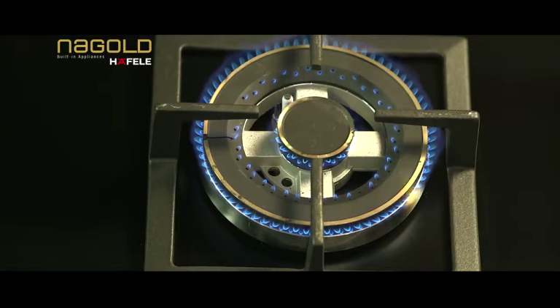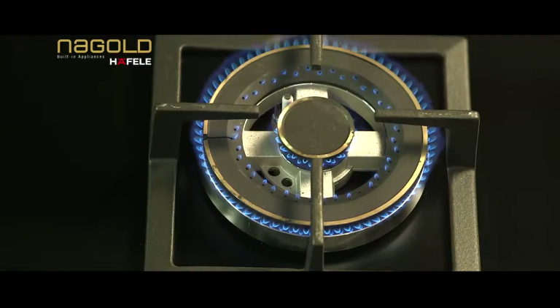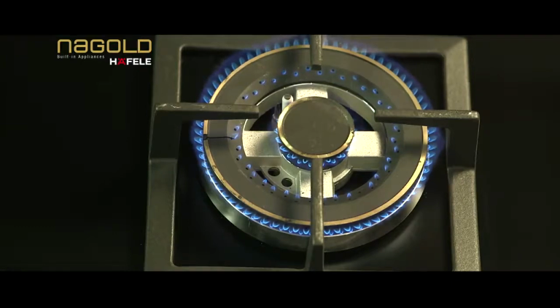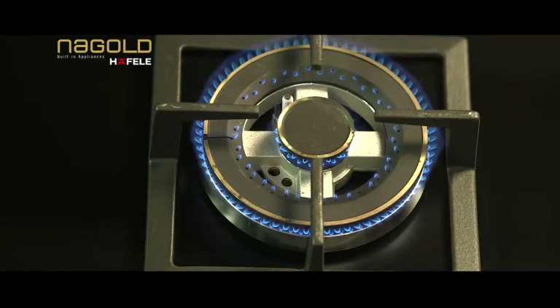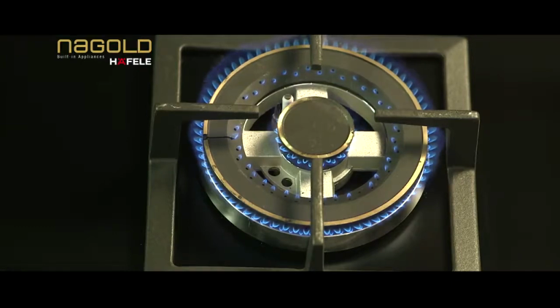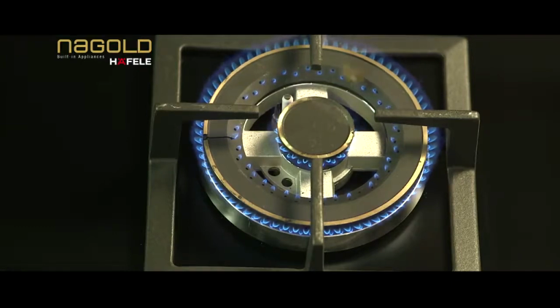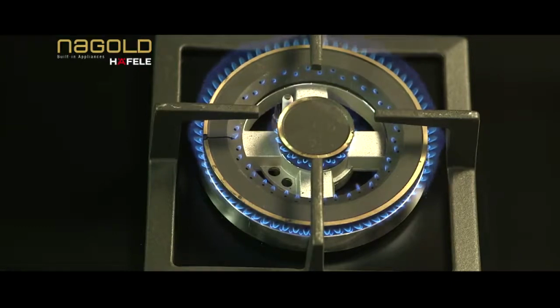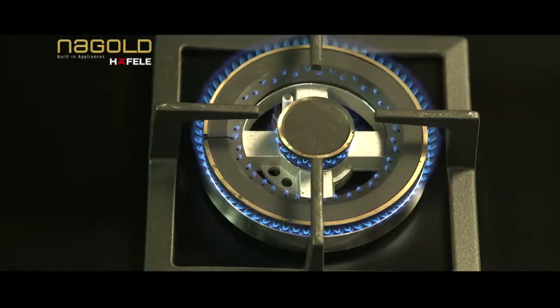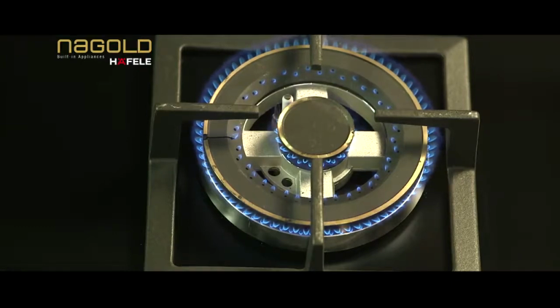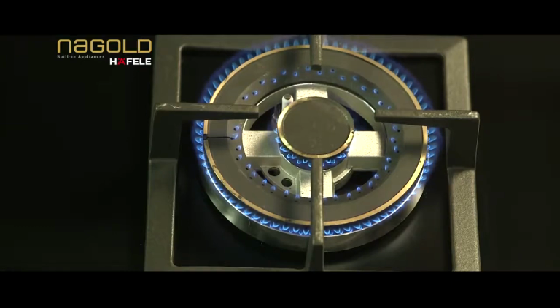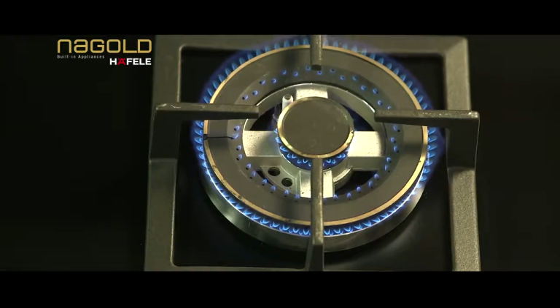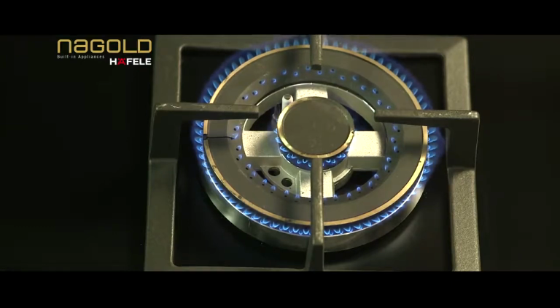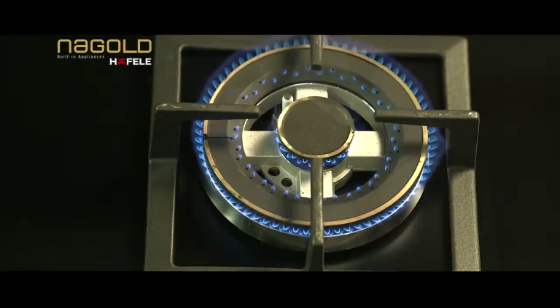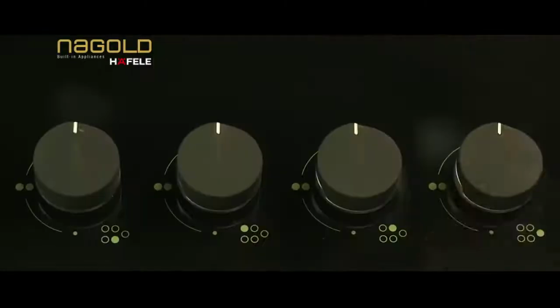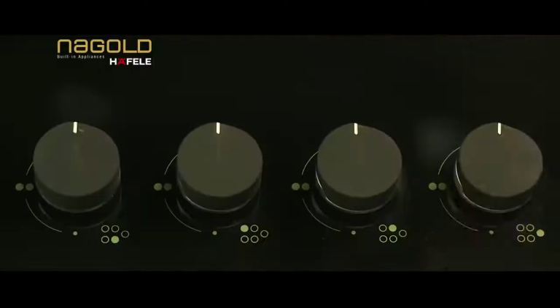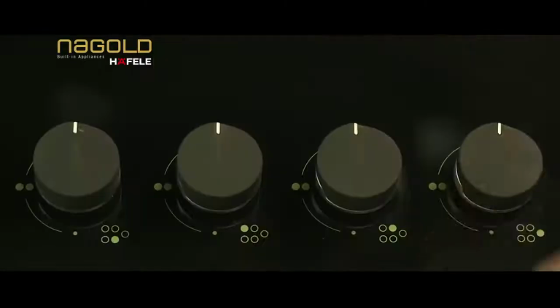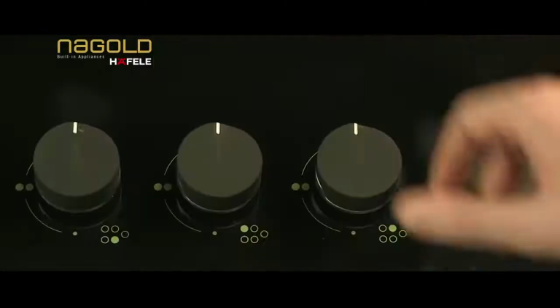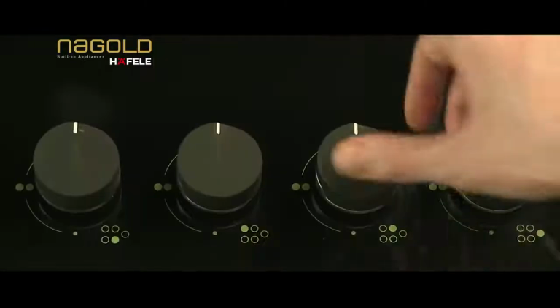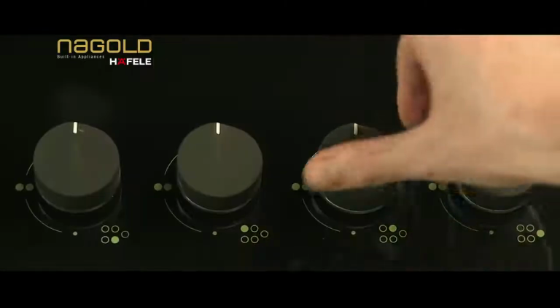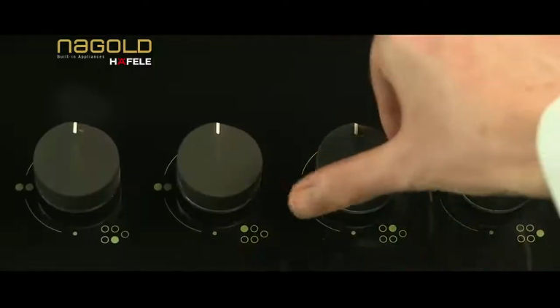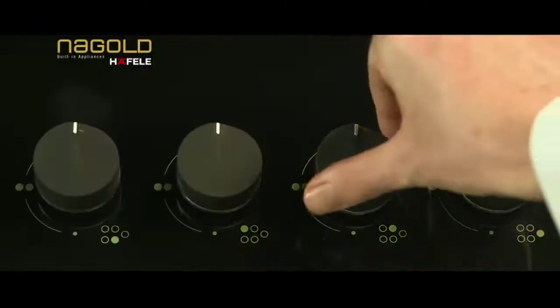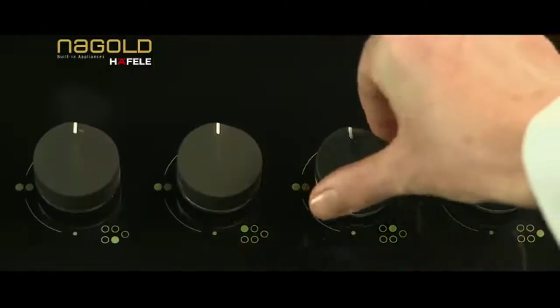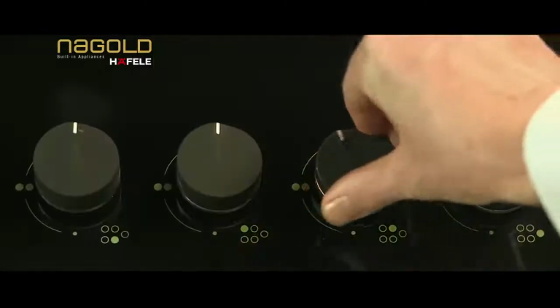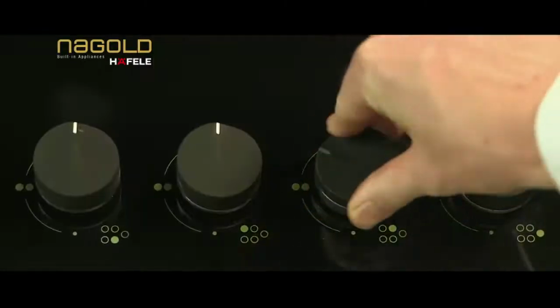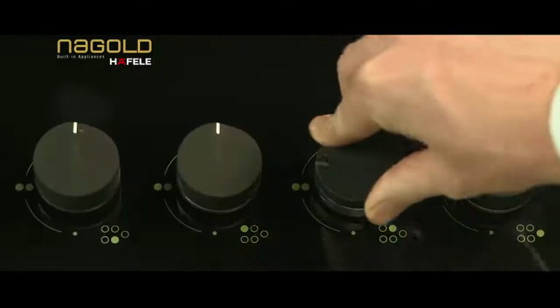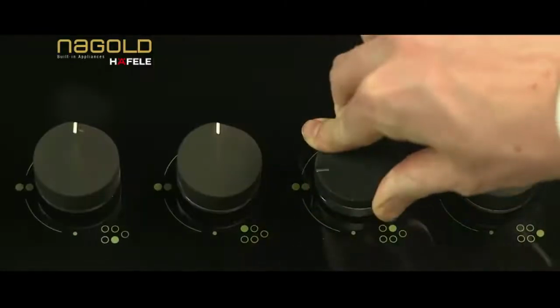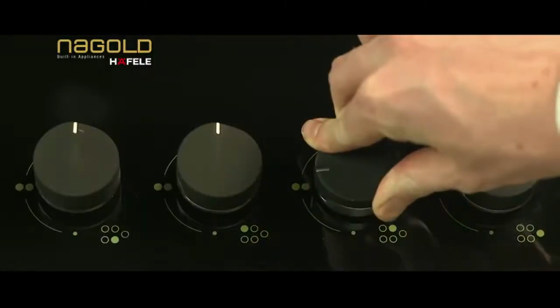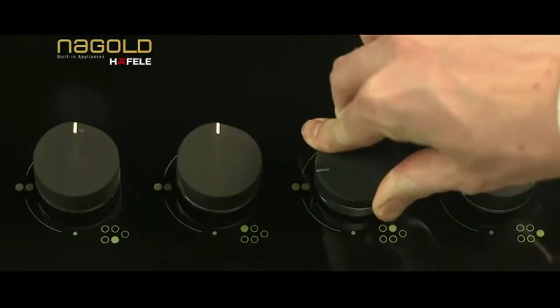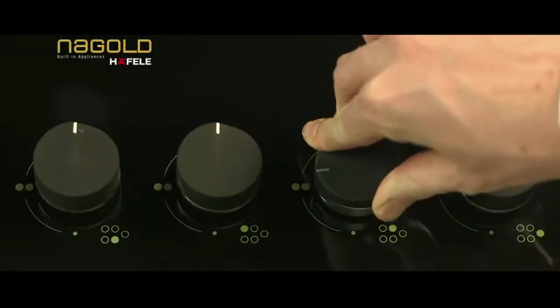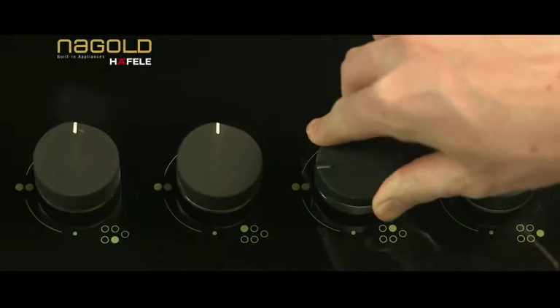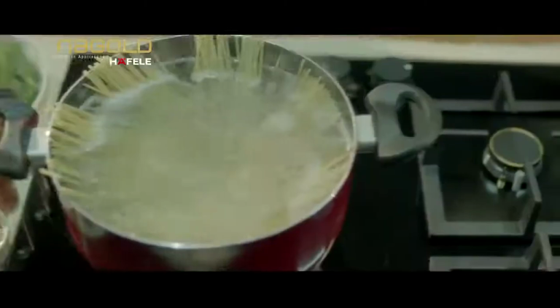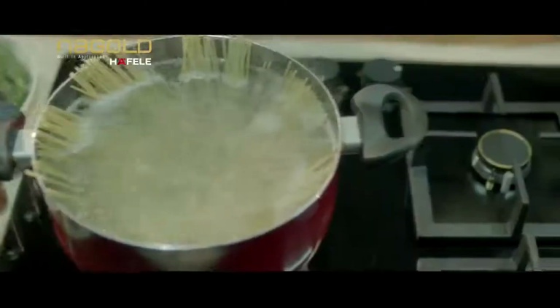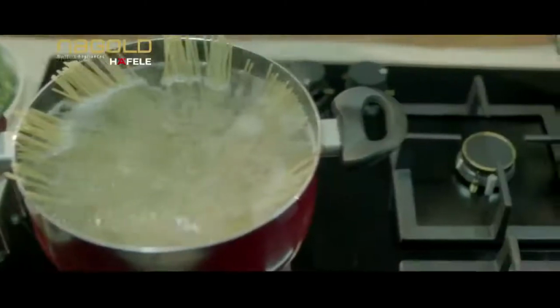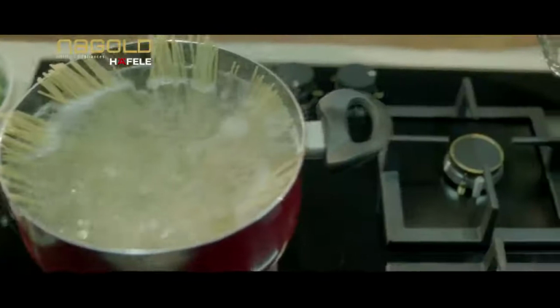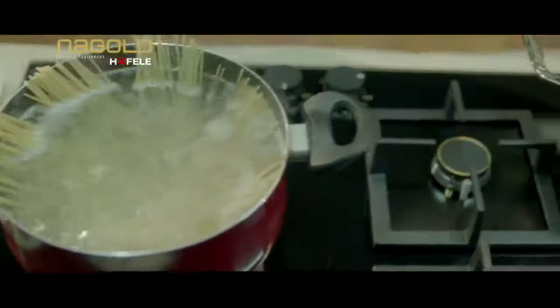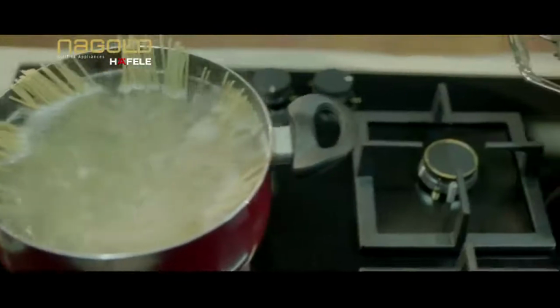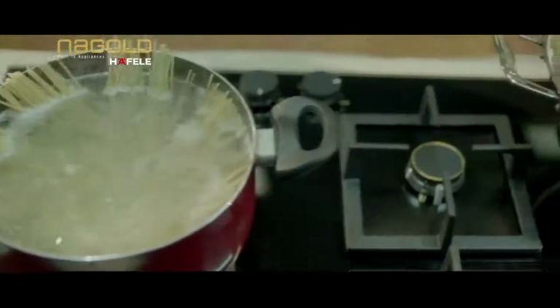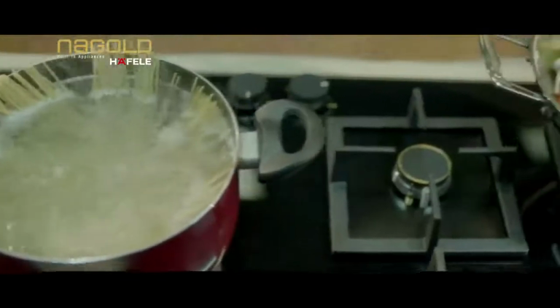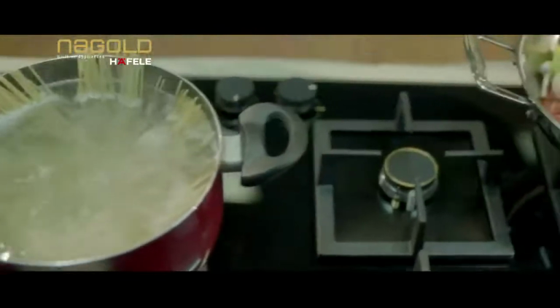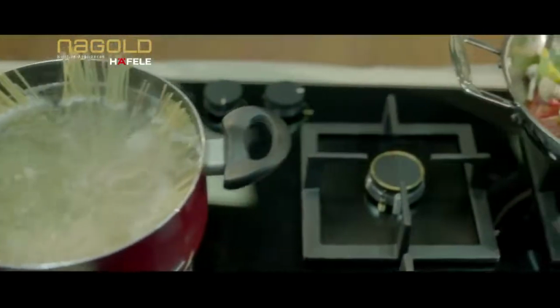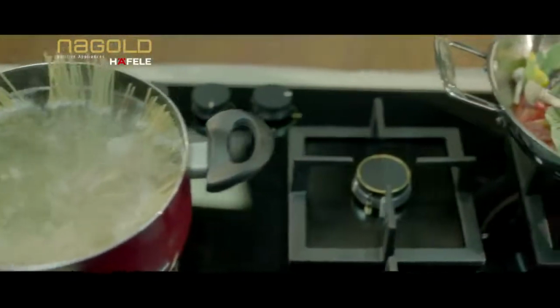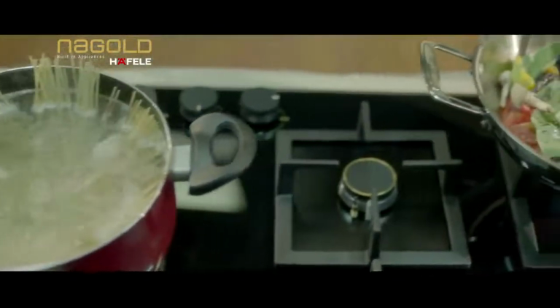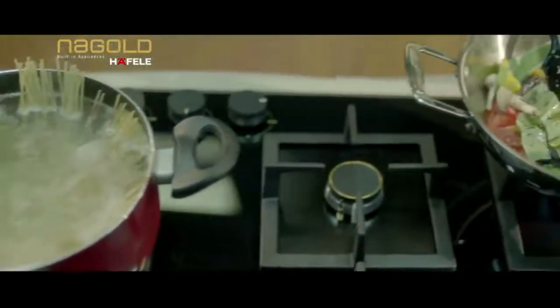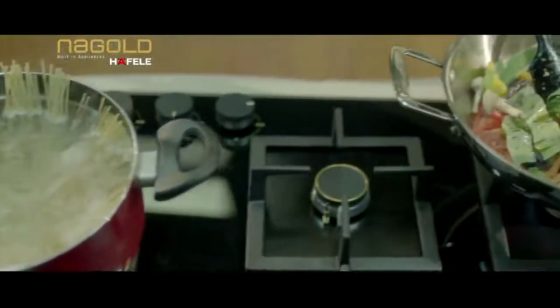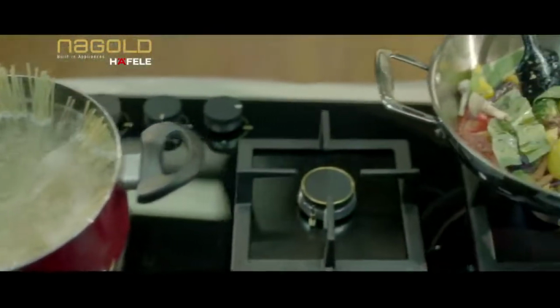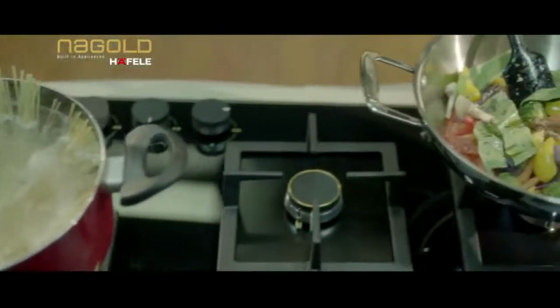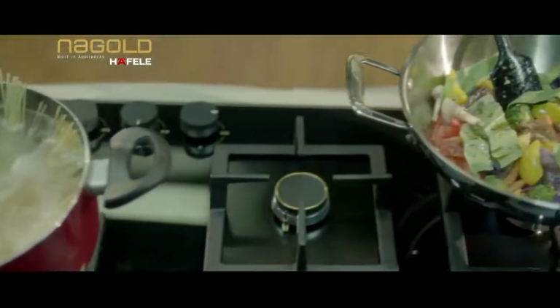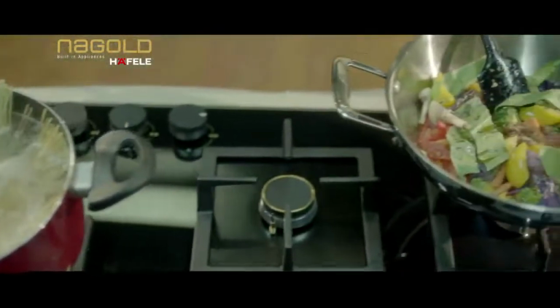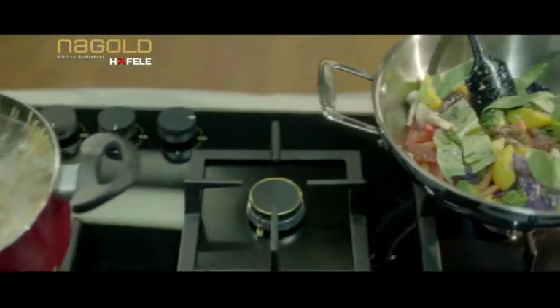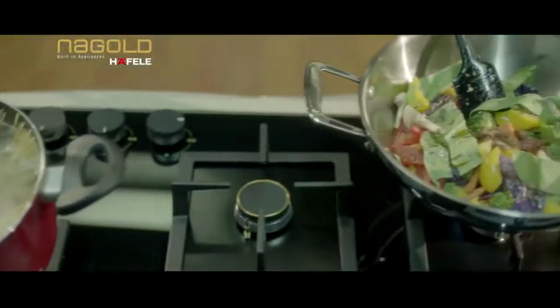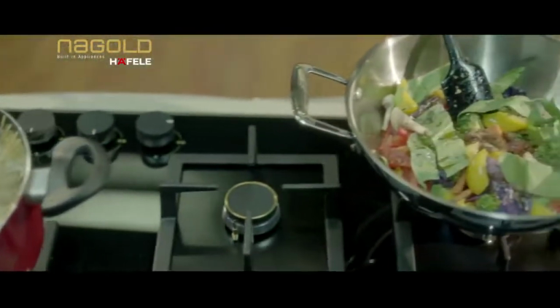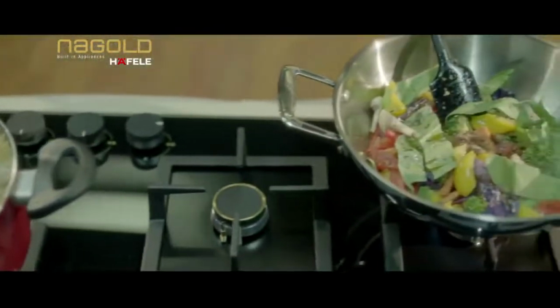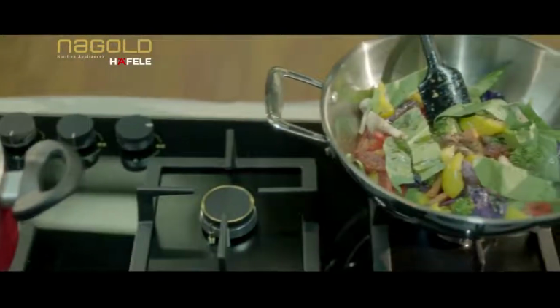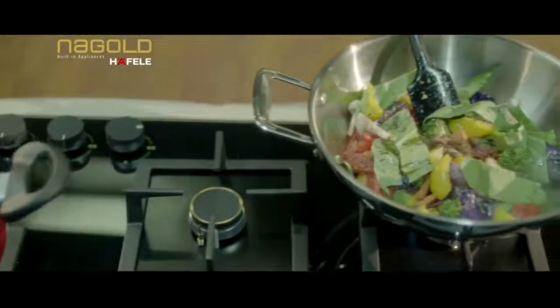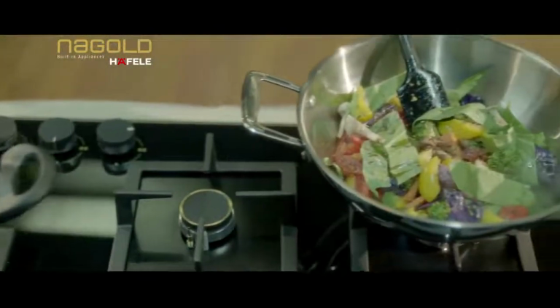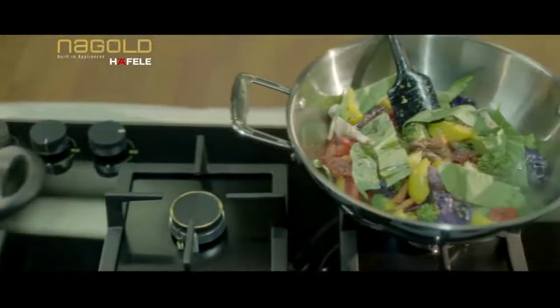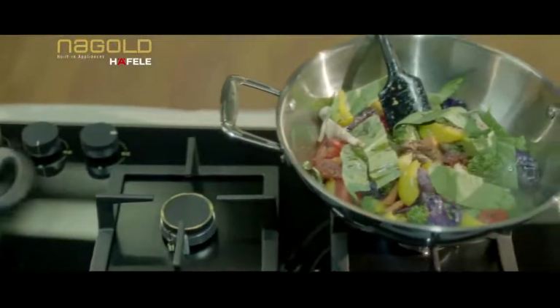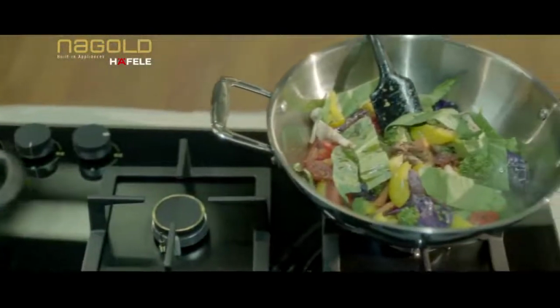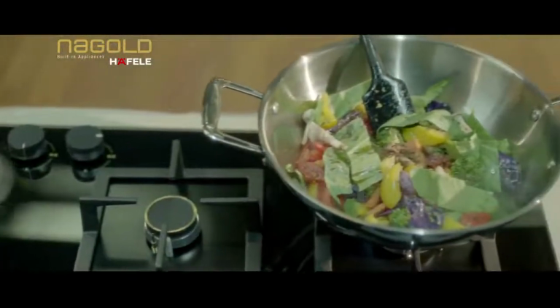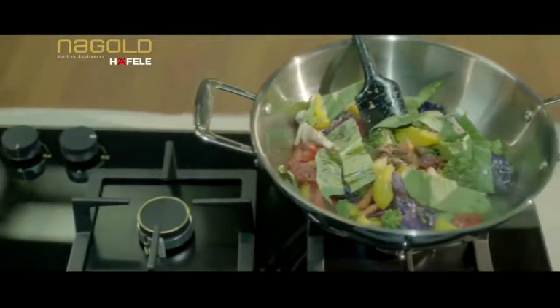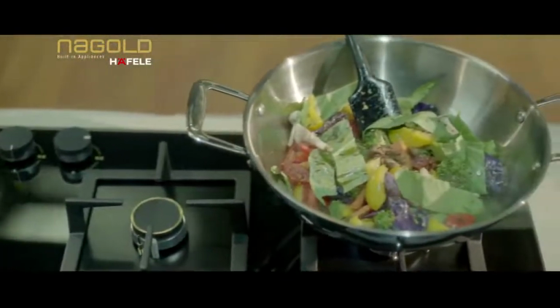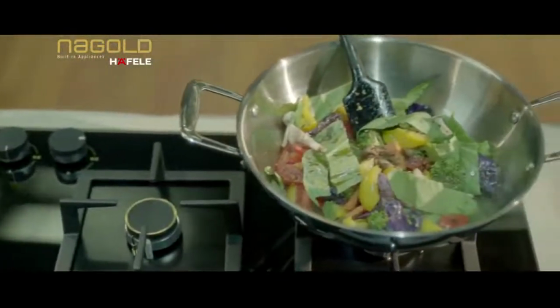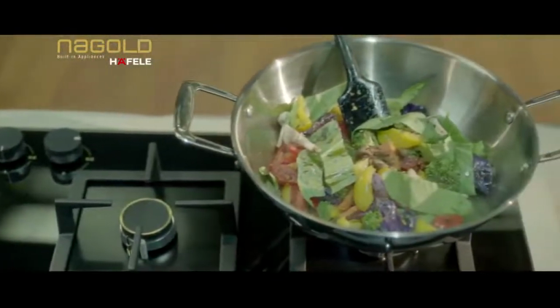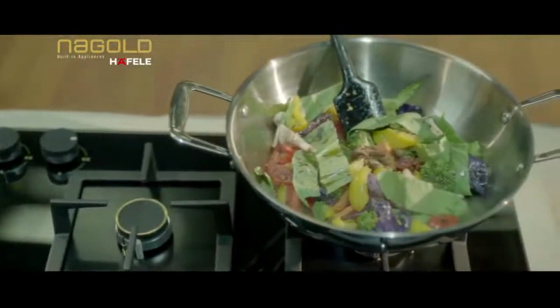The insulated black glass body and elegant metallic knobs make way for a strikingly smart hob that fits seamlessly into your kitchen worktop.